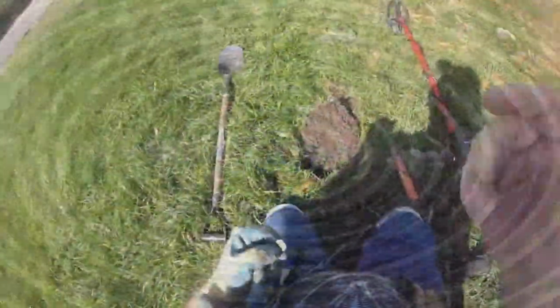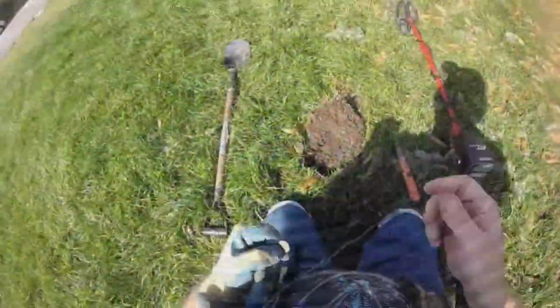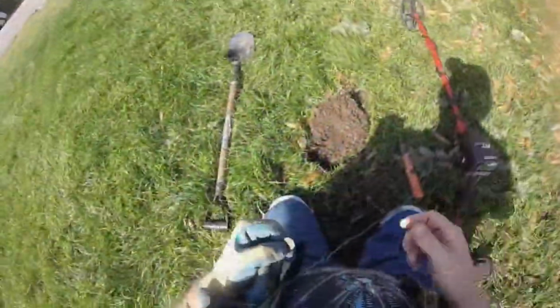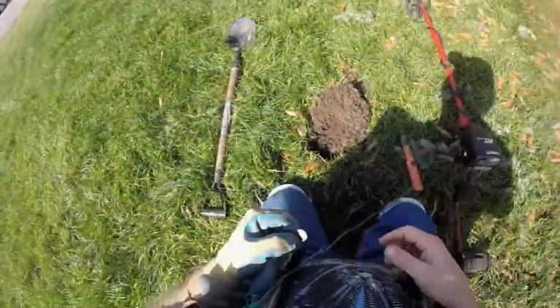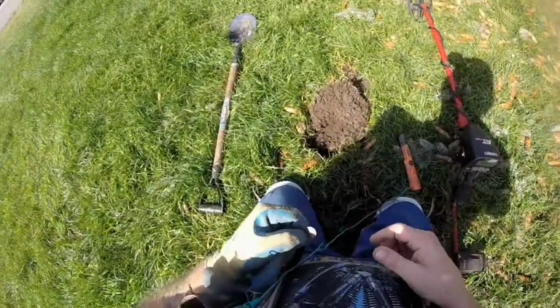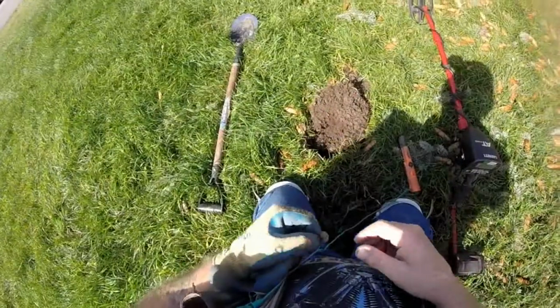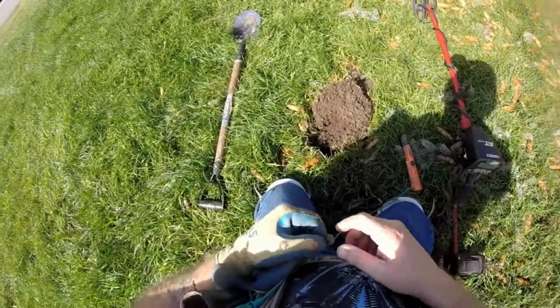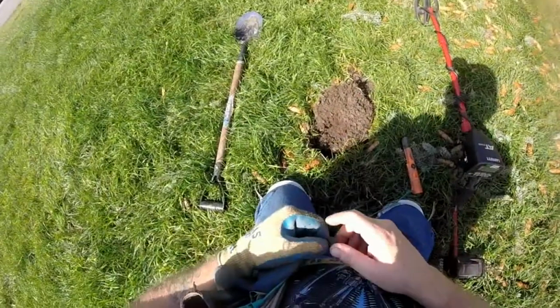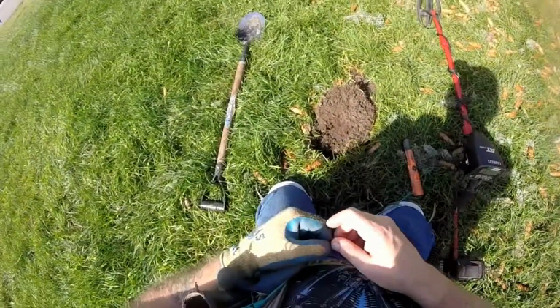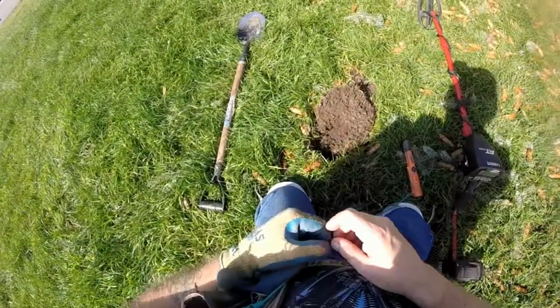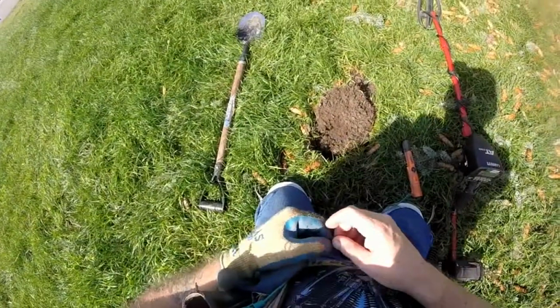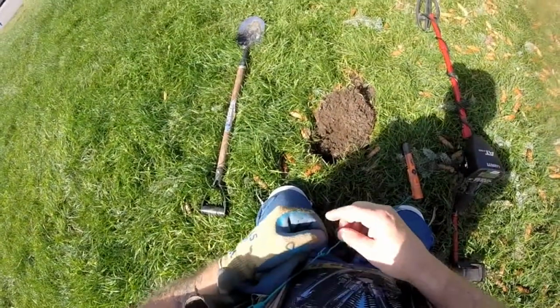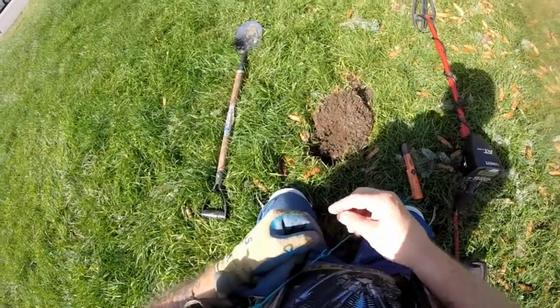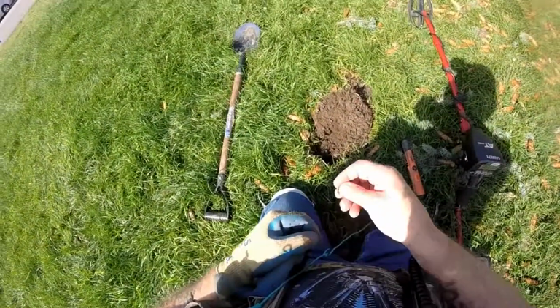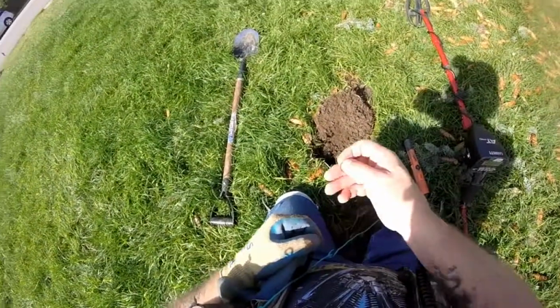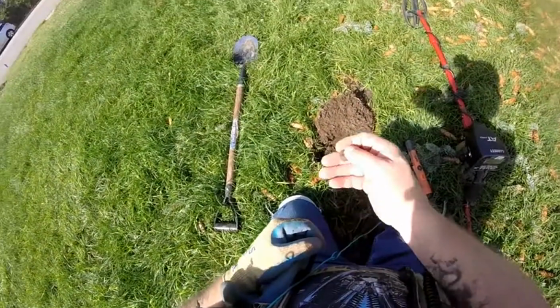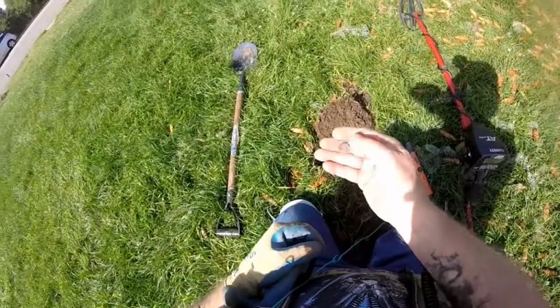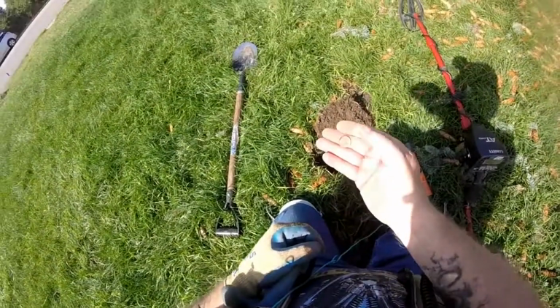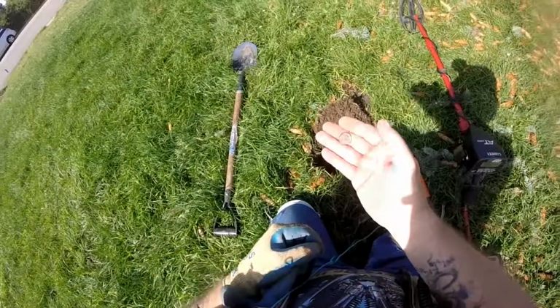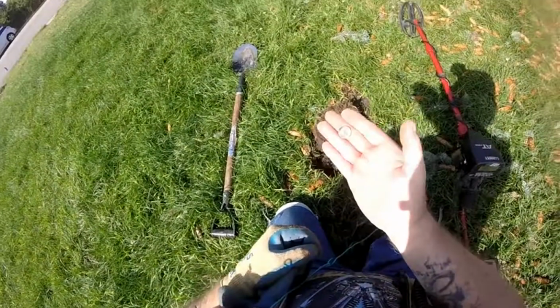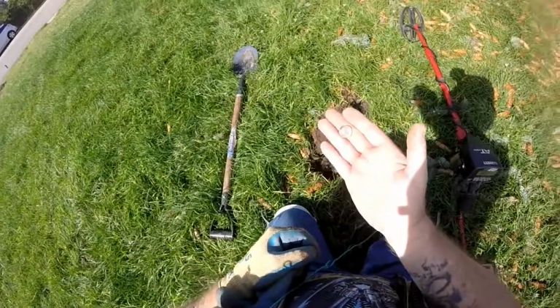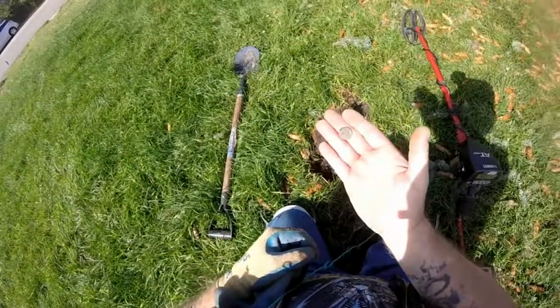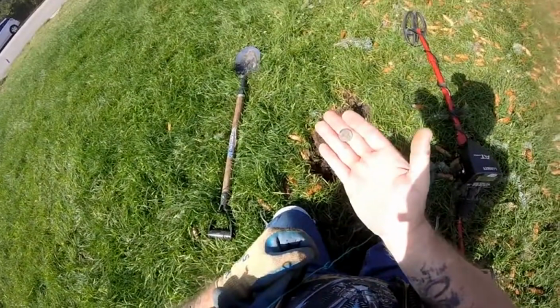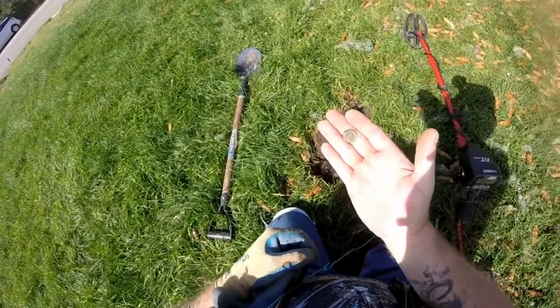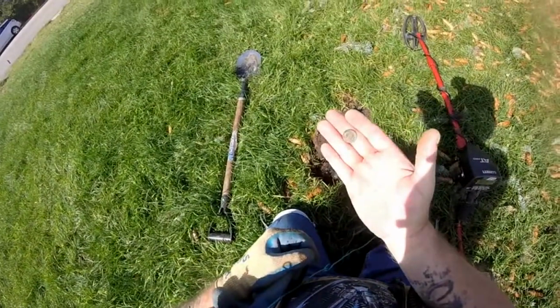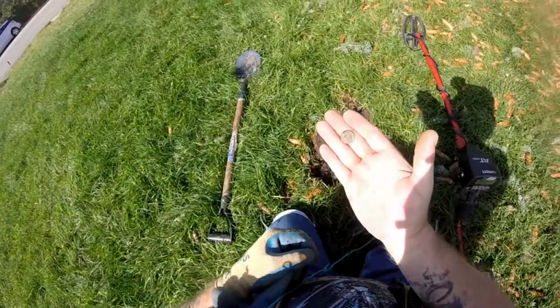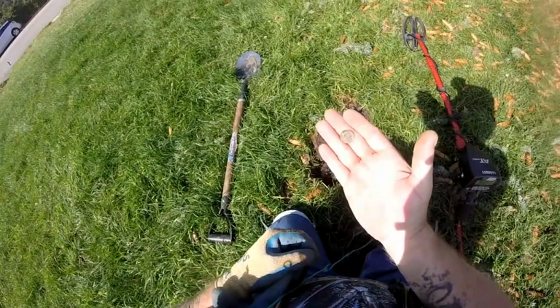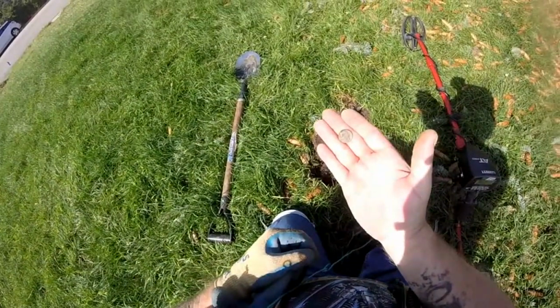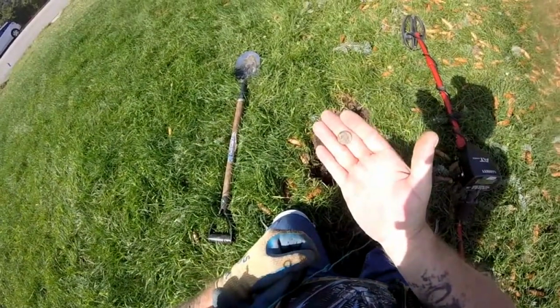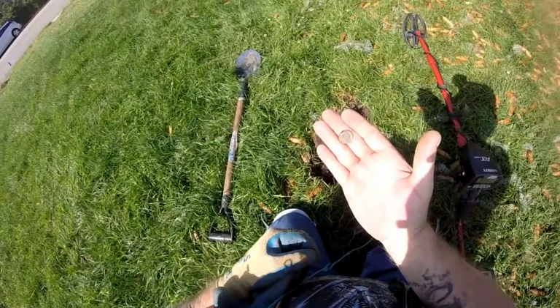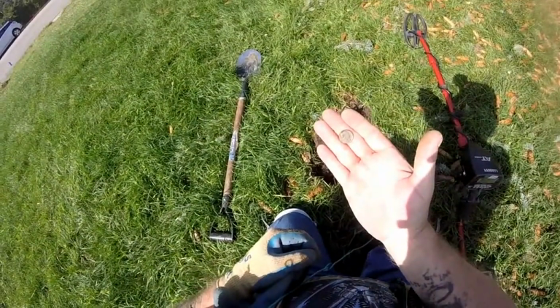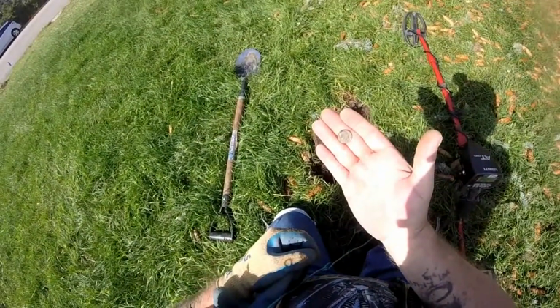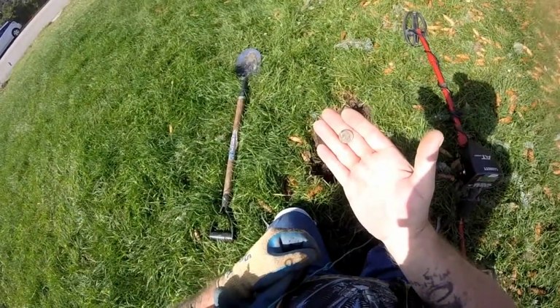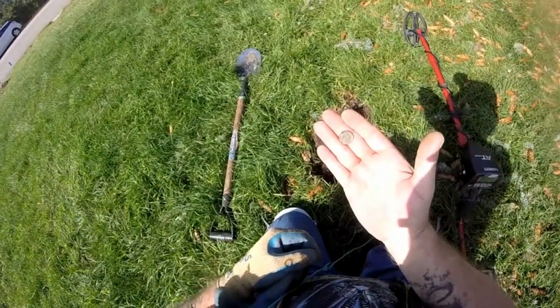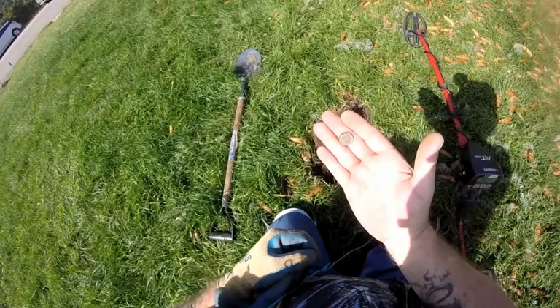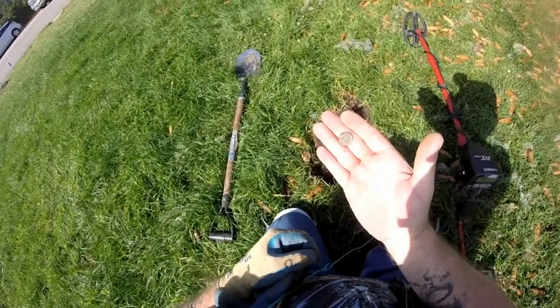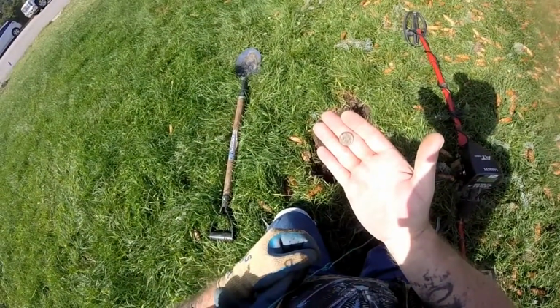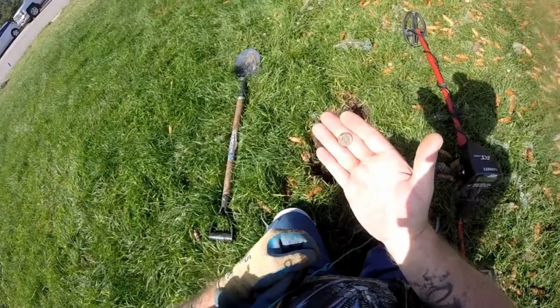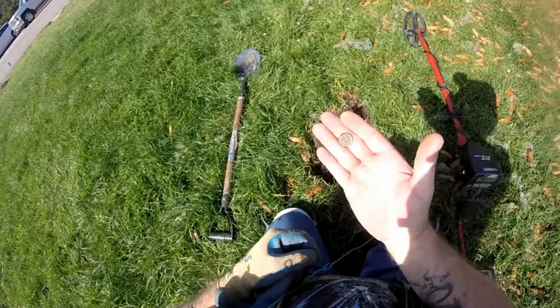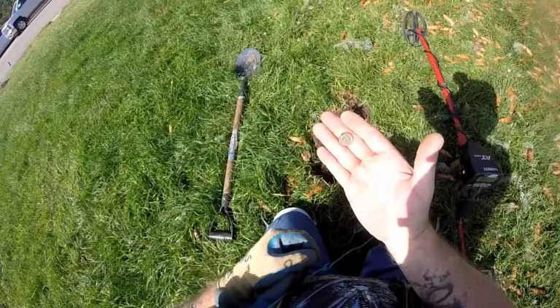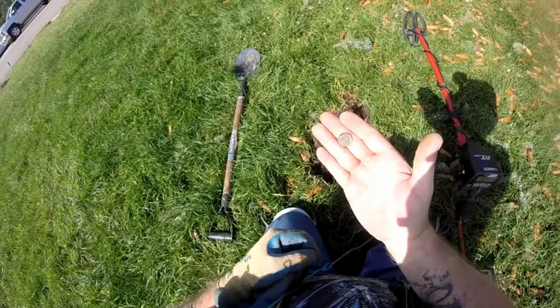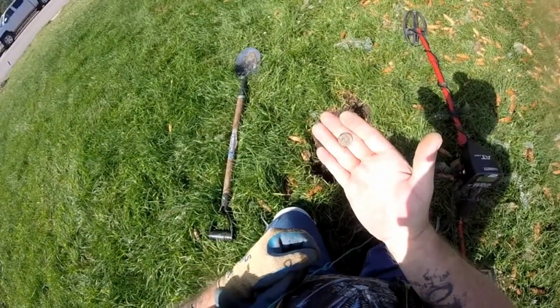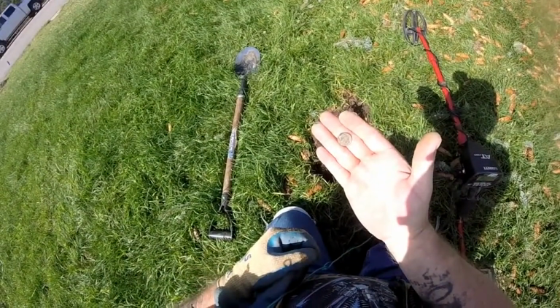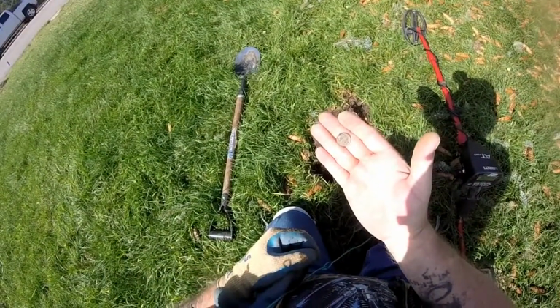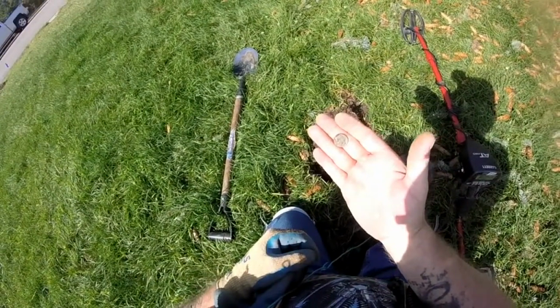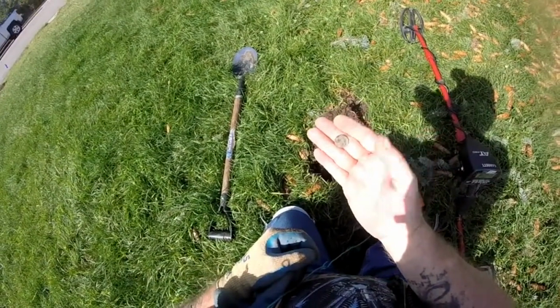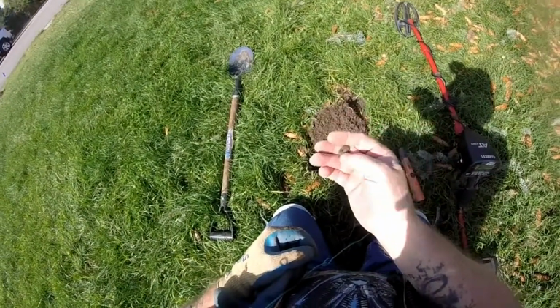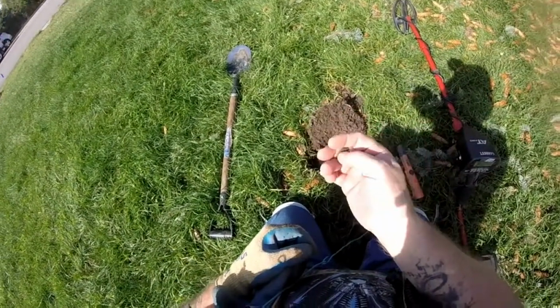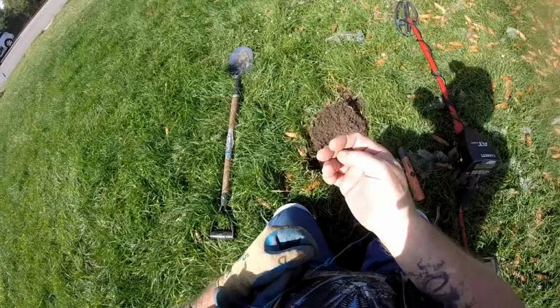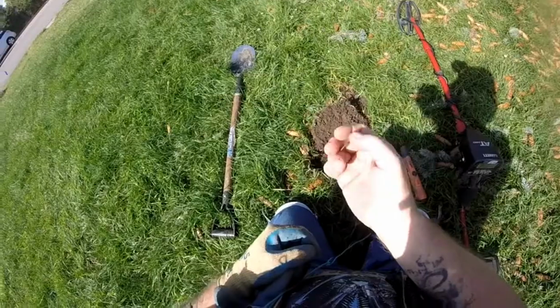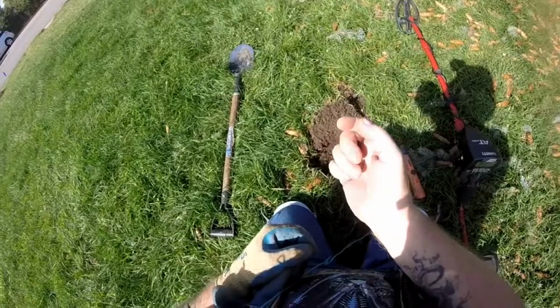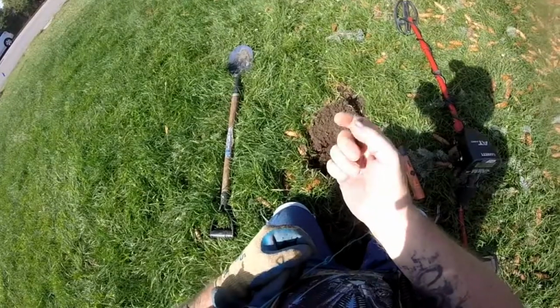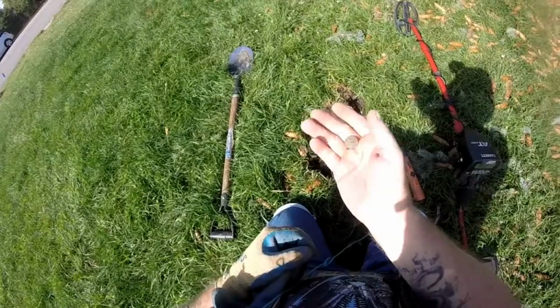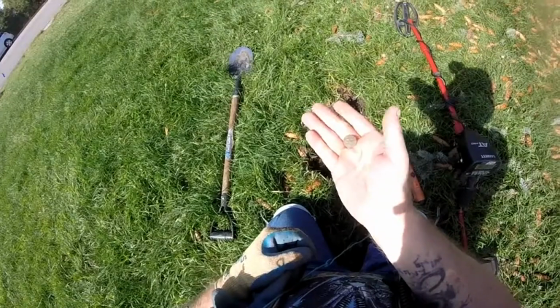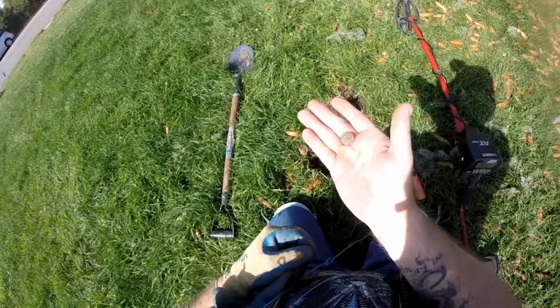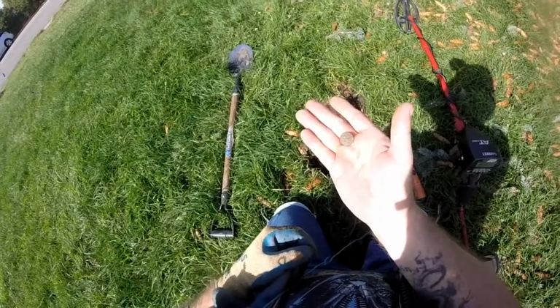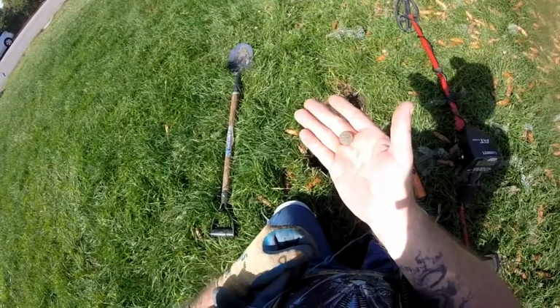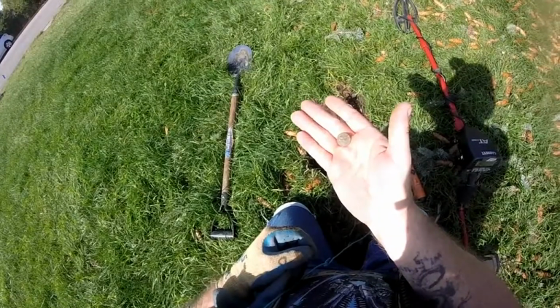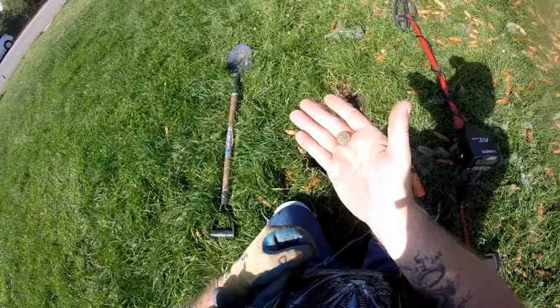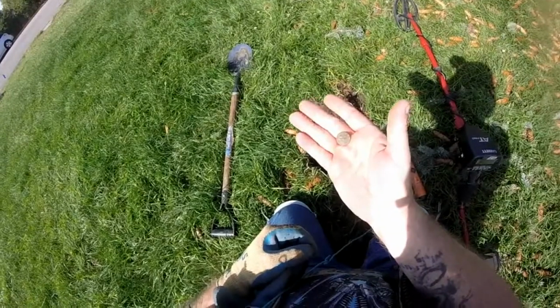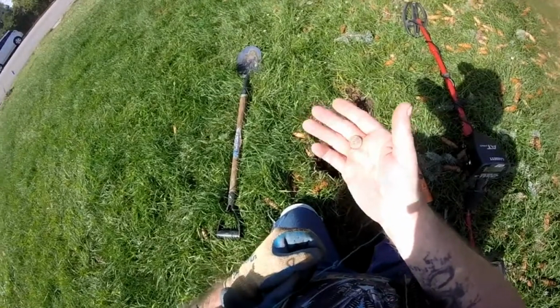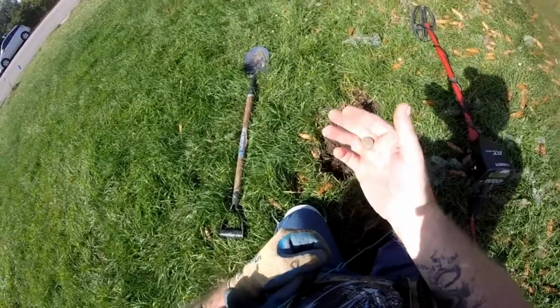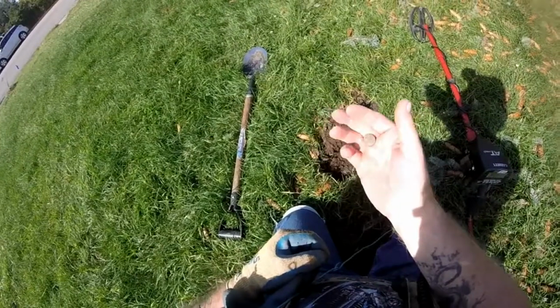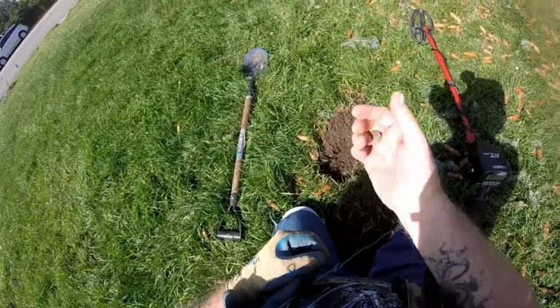That hole three inches down — 2007 Roosevelt dime. Woohoo, more money! All right, on to the next.